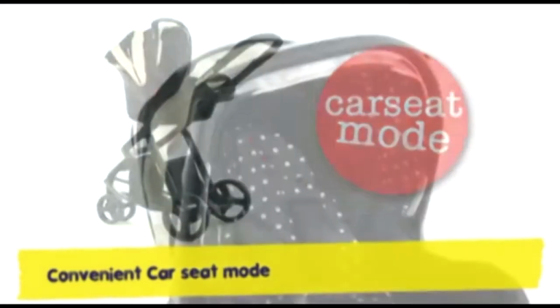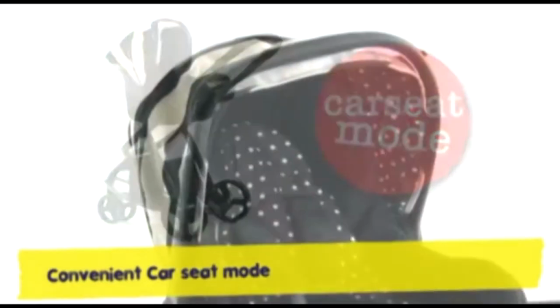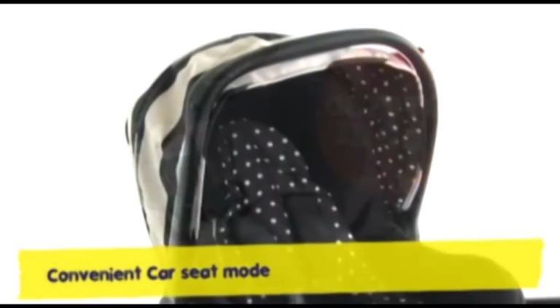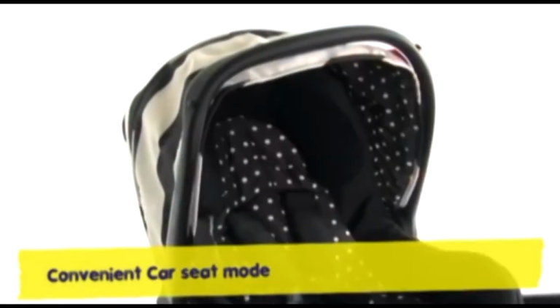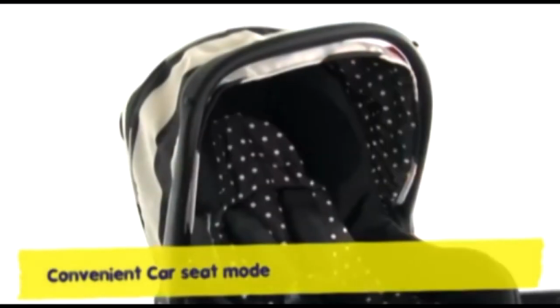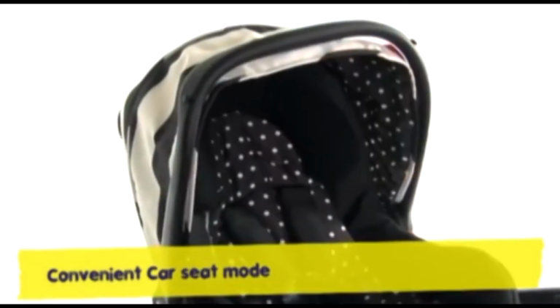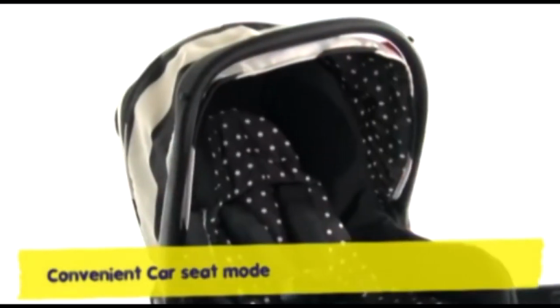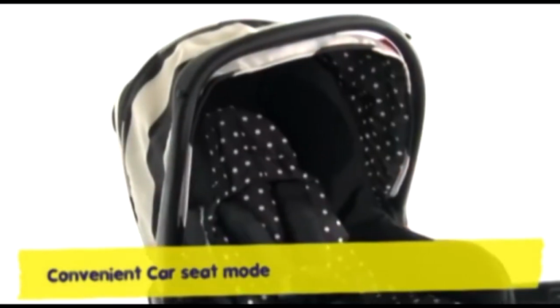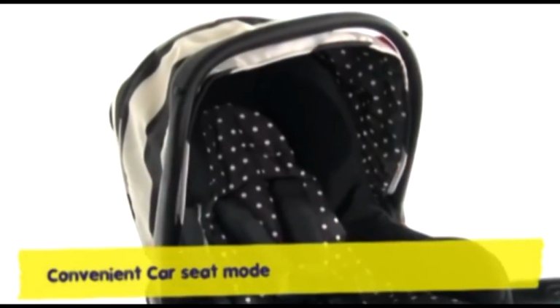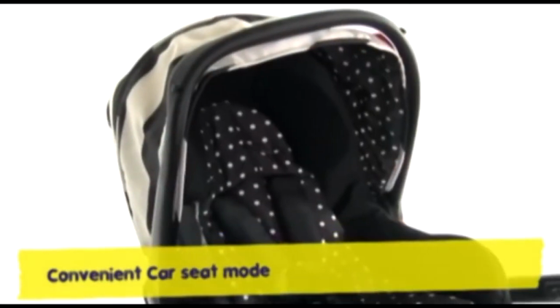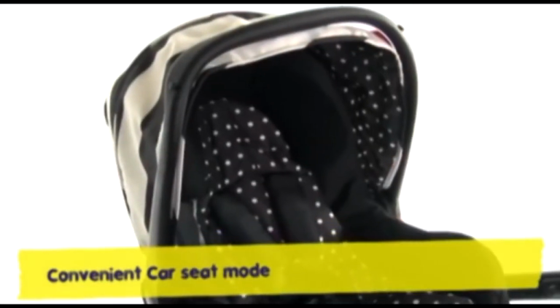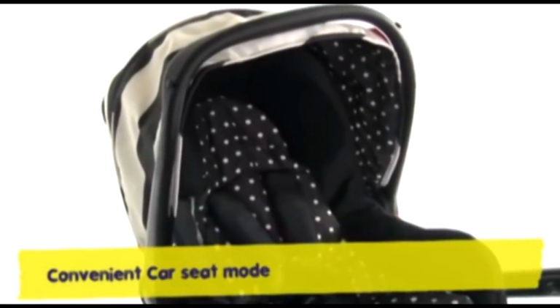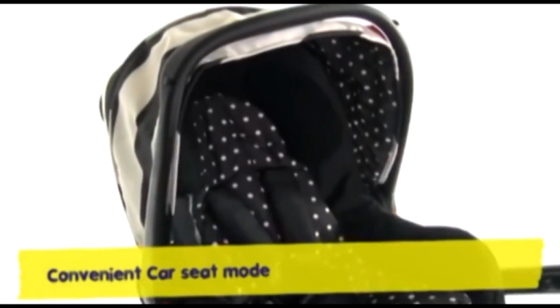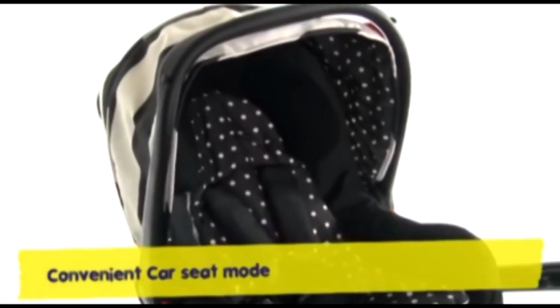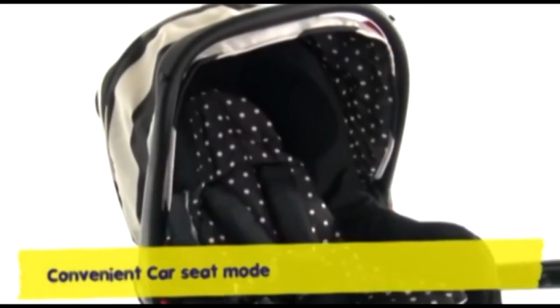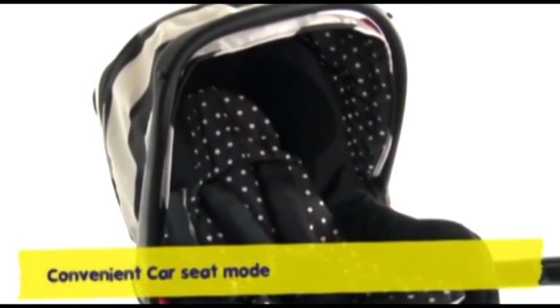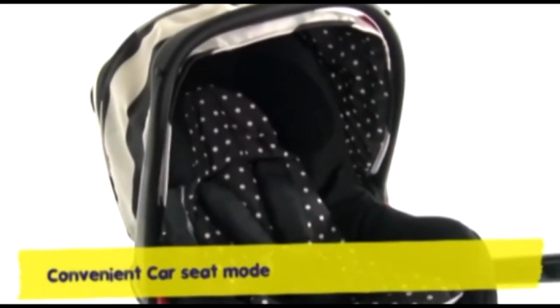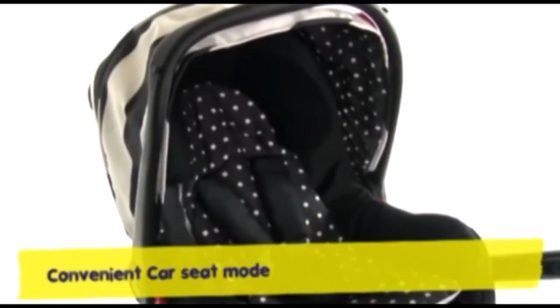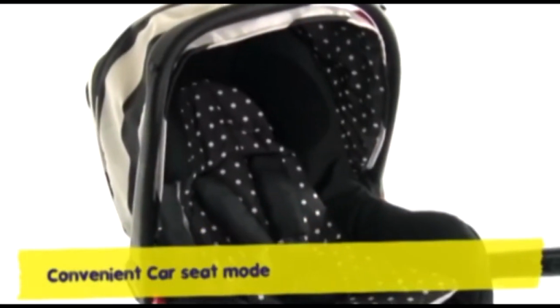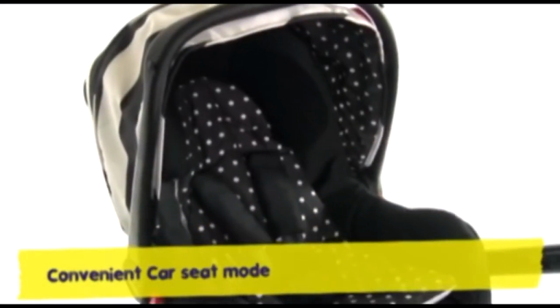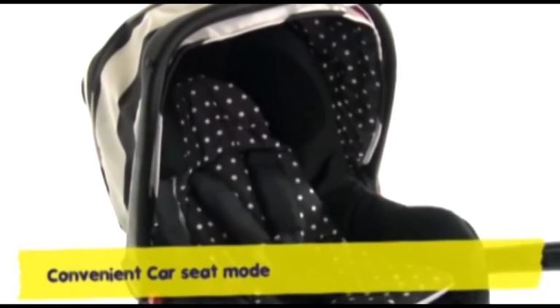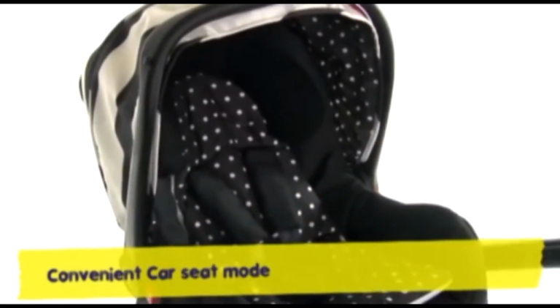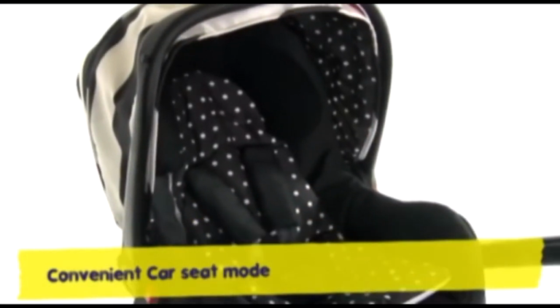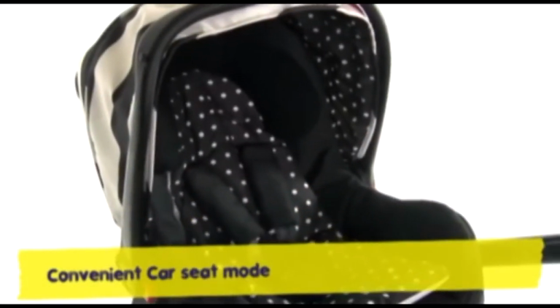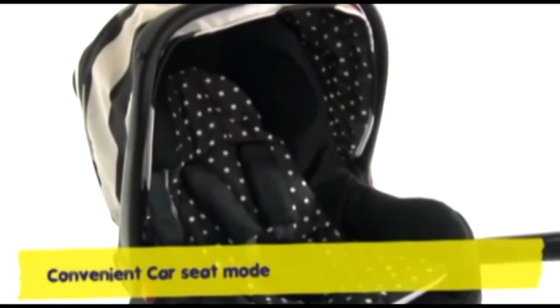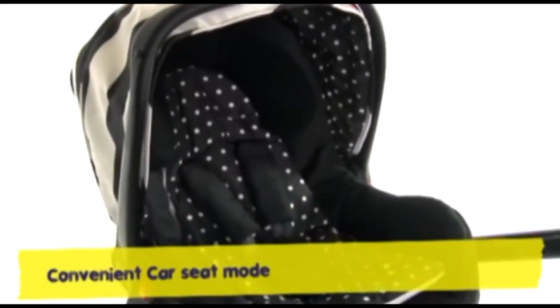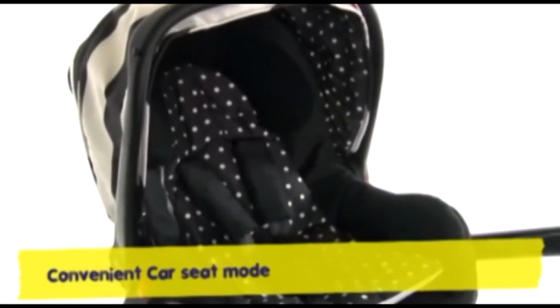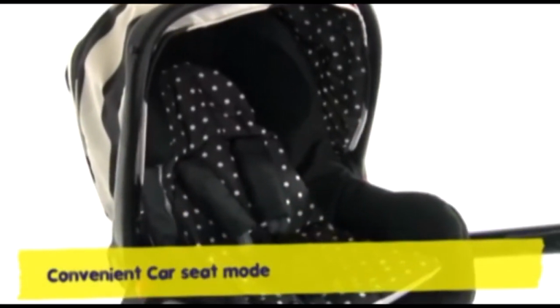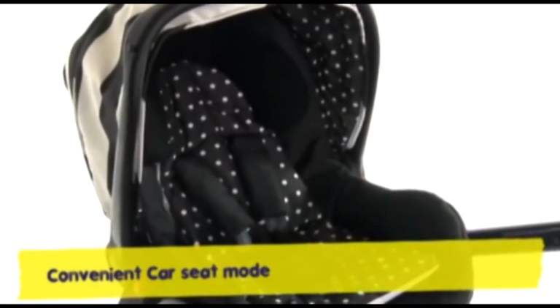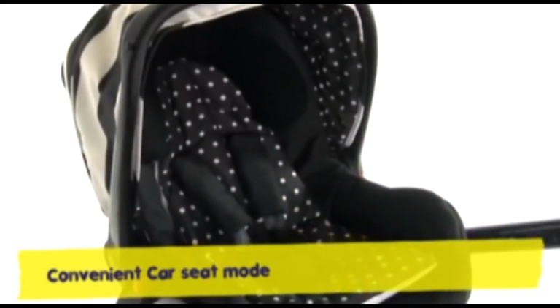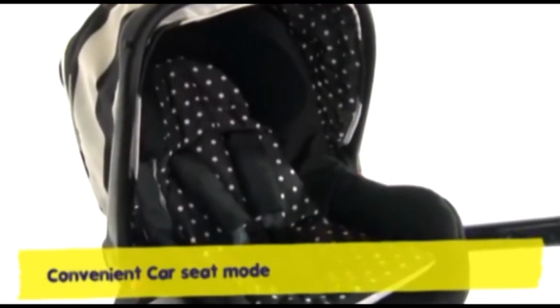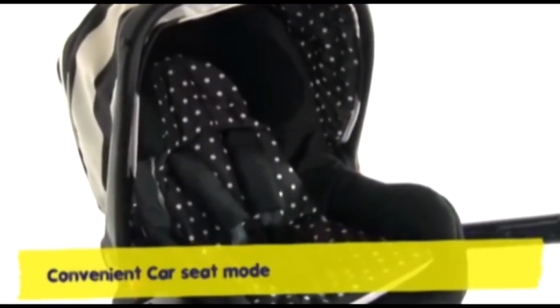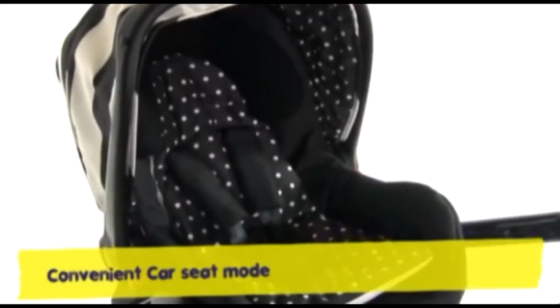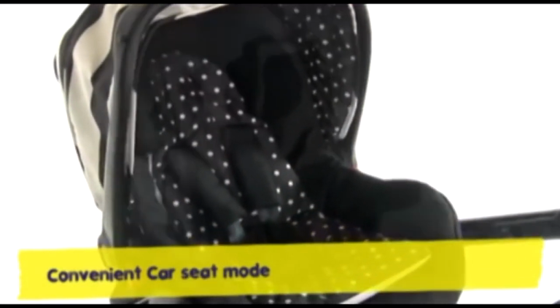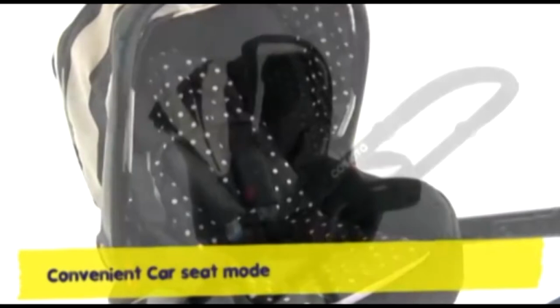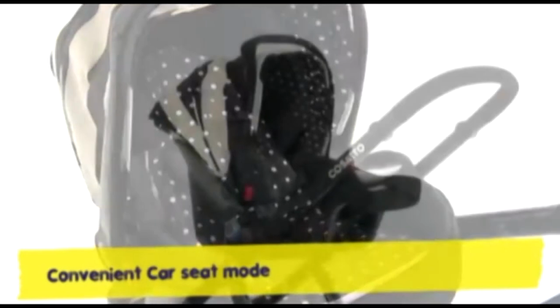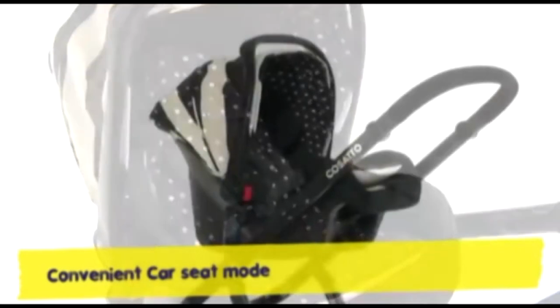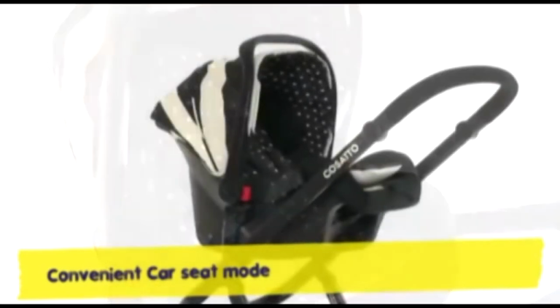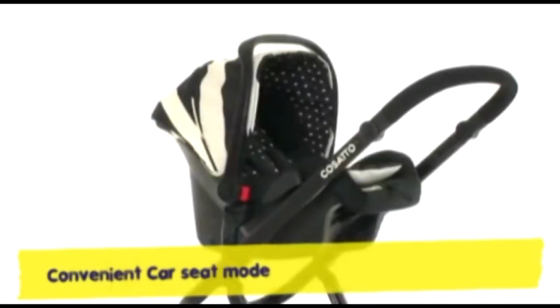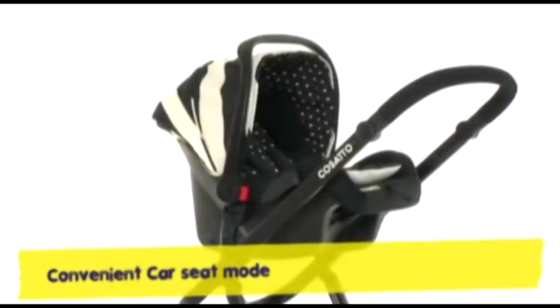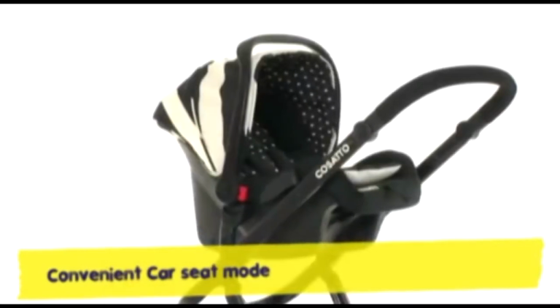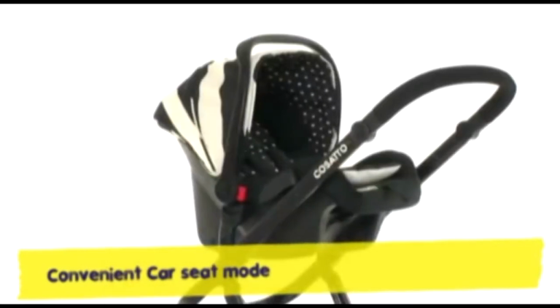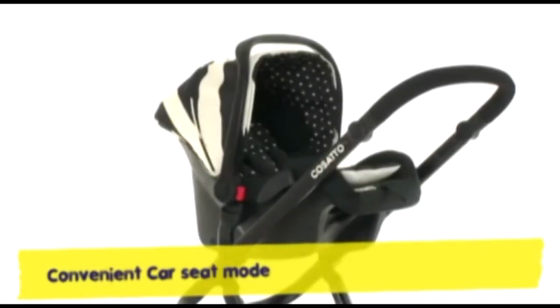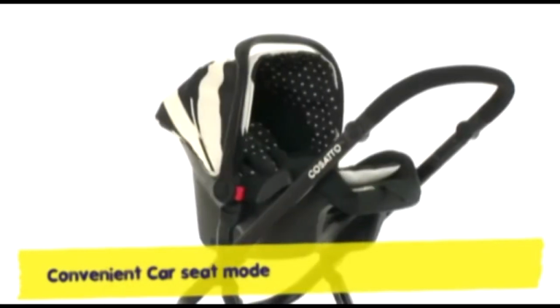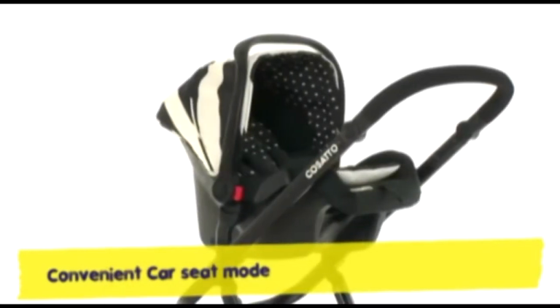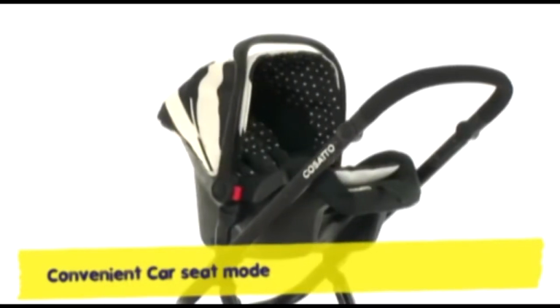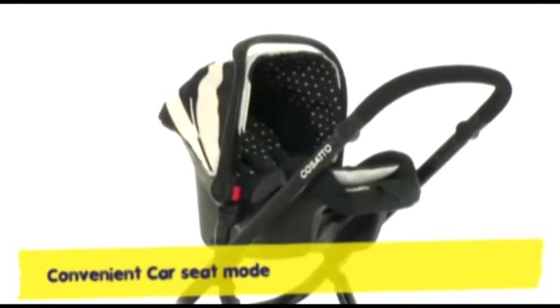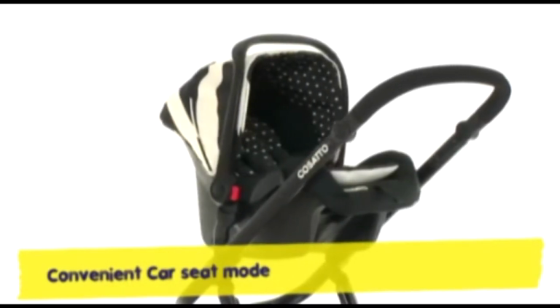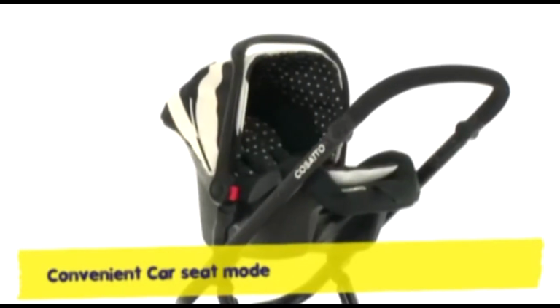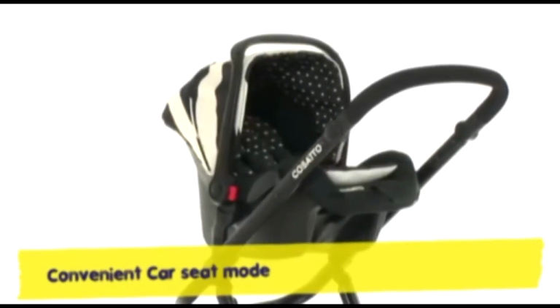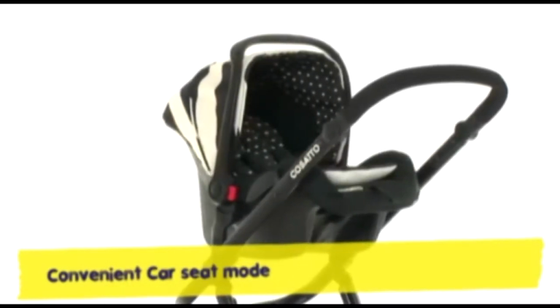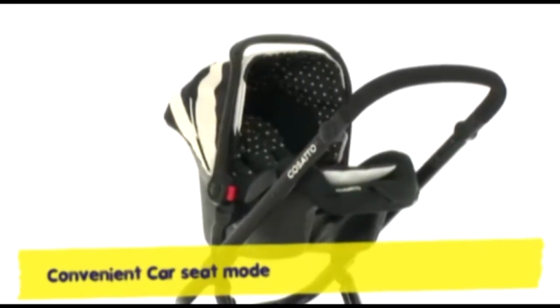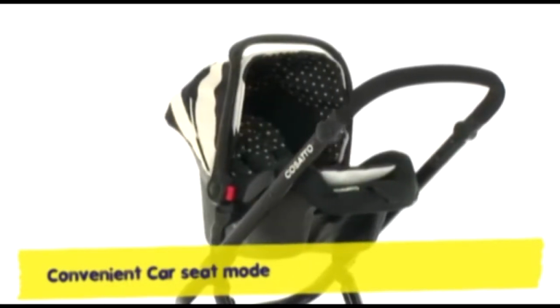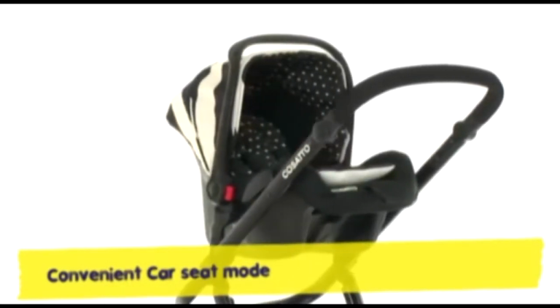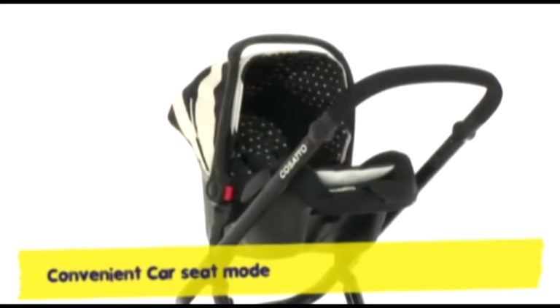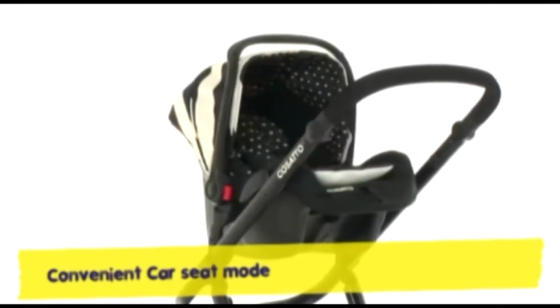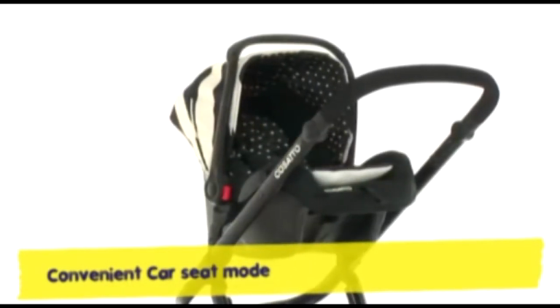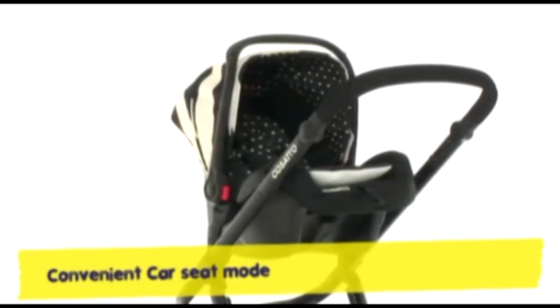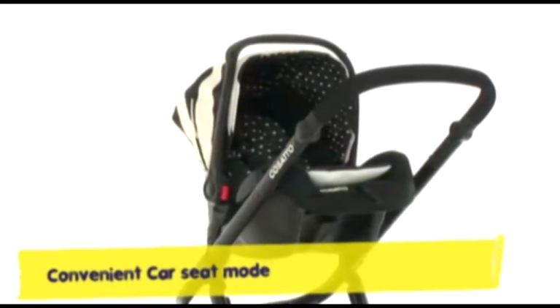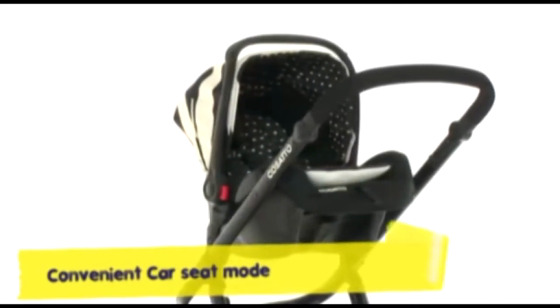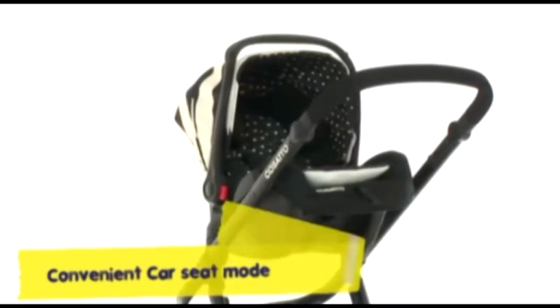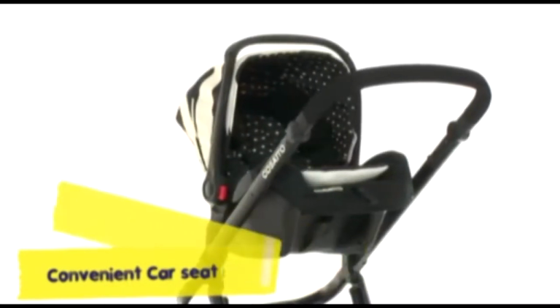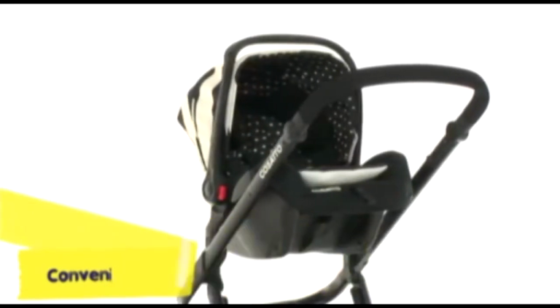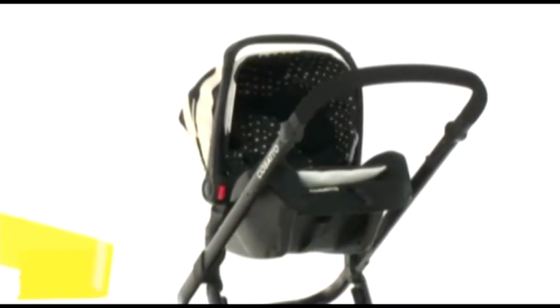Go from car to shops with no mid-move mither. For a peaceful trip out, there's nothing finer.